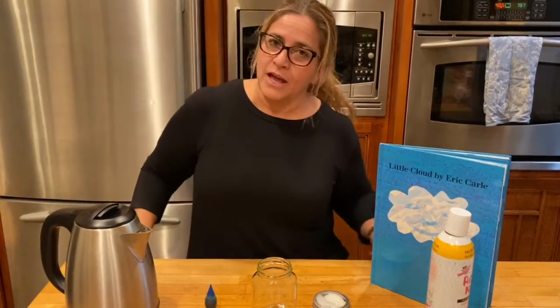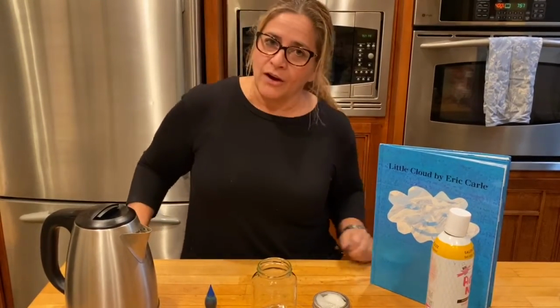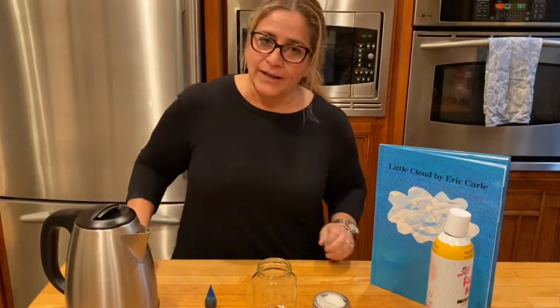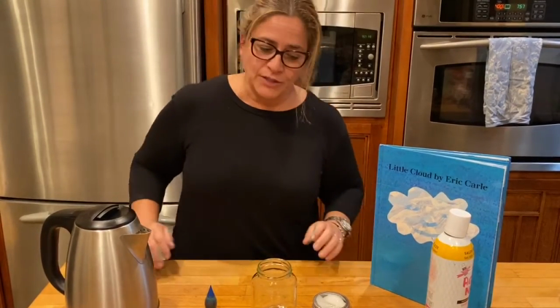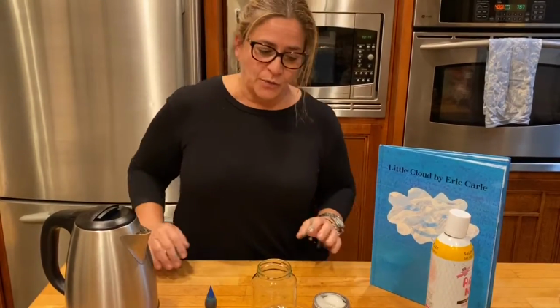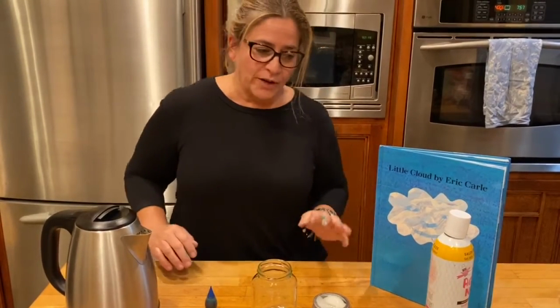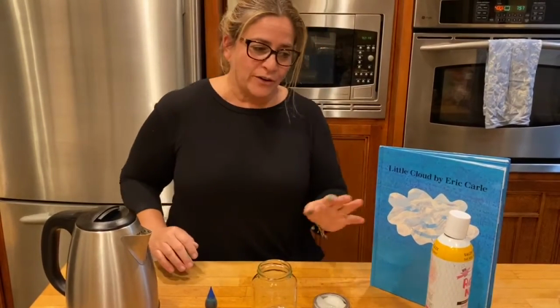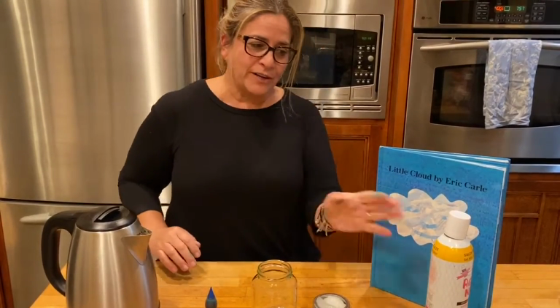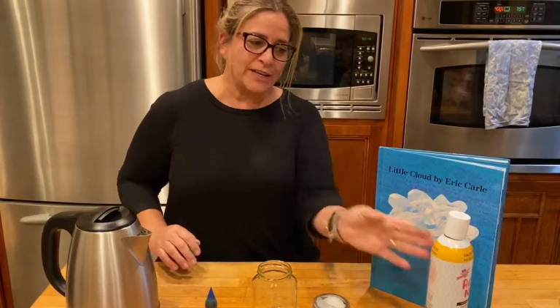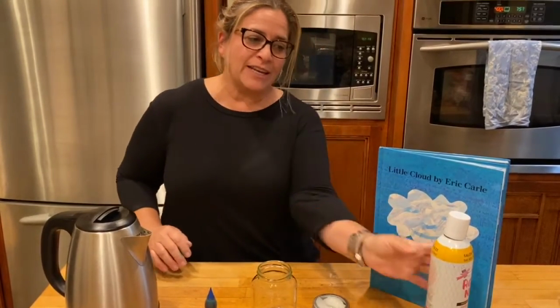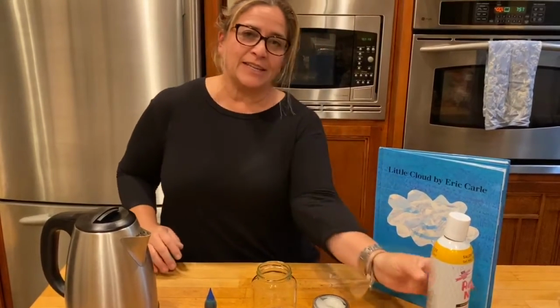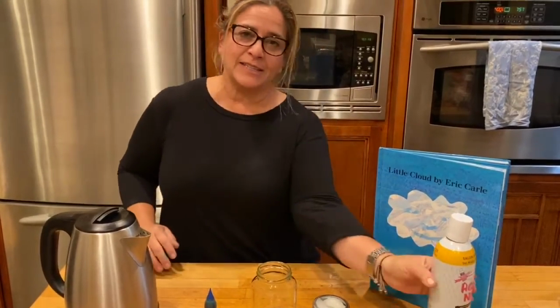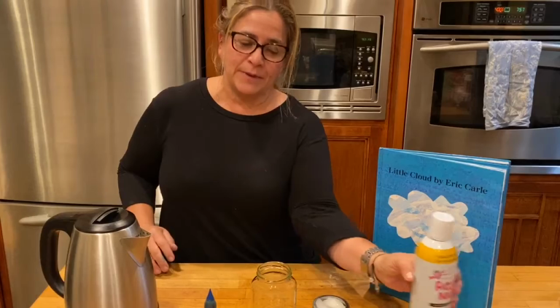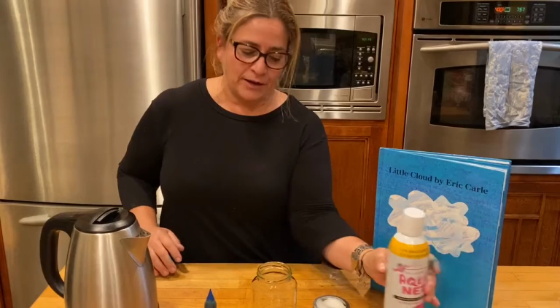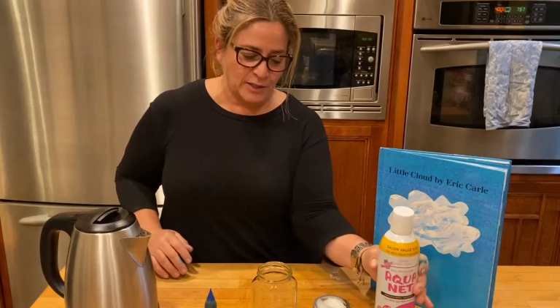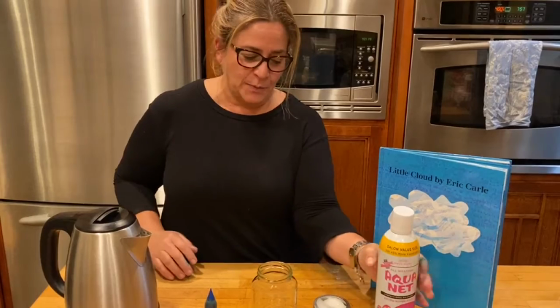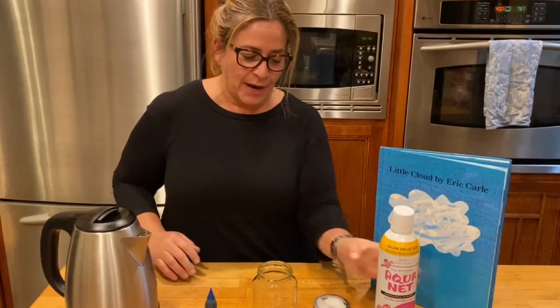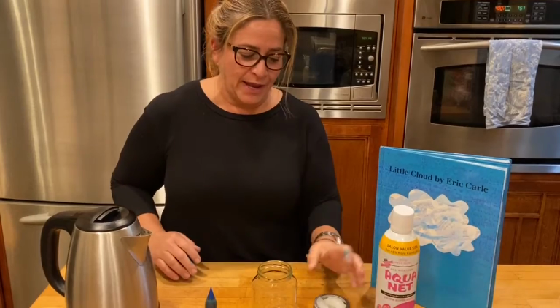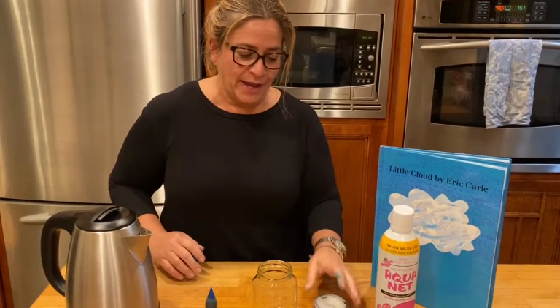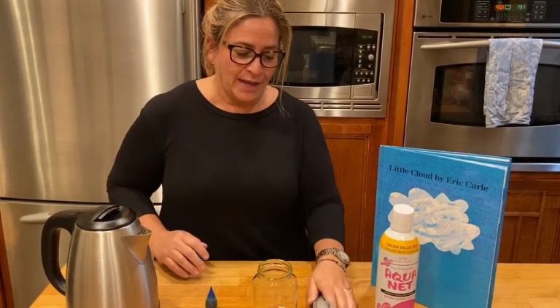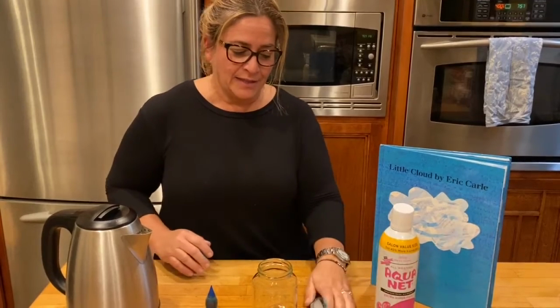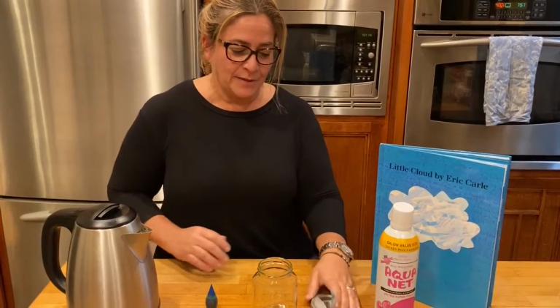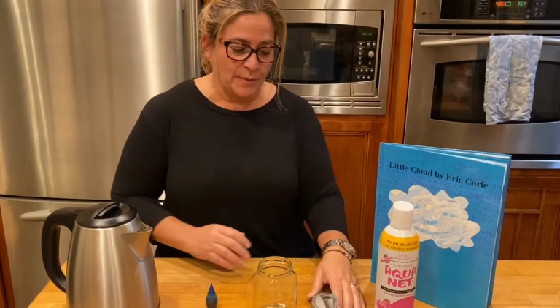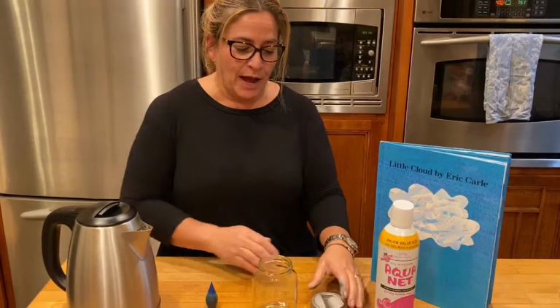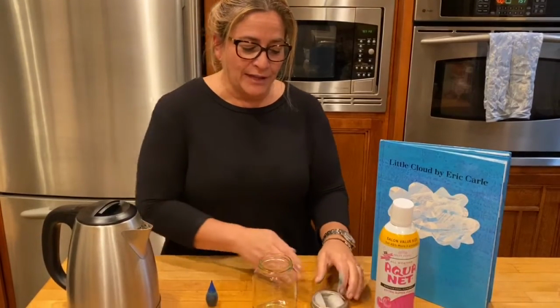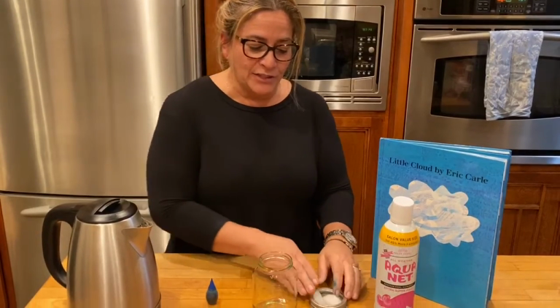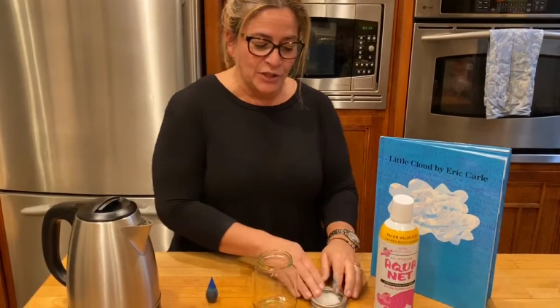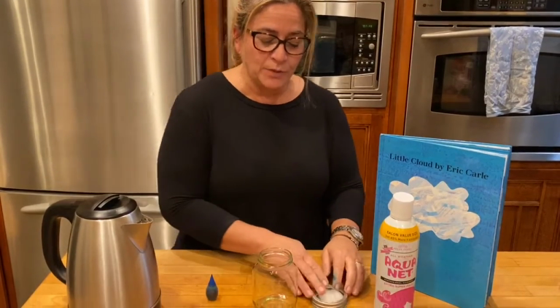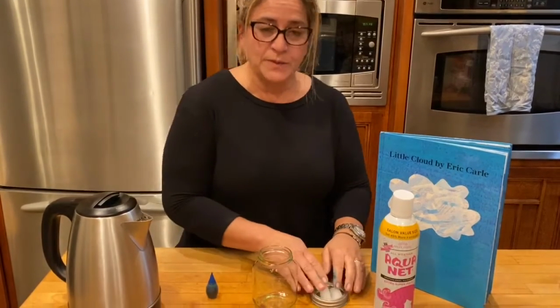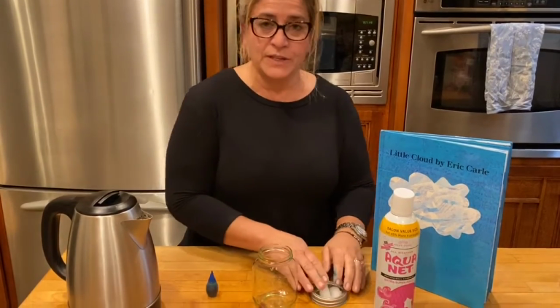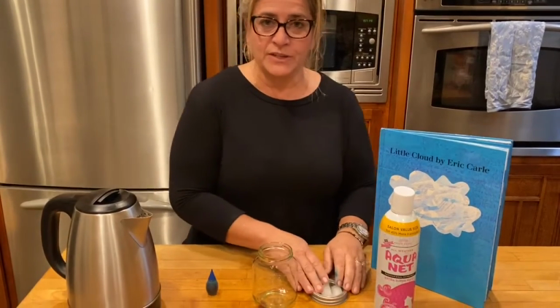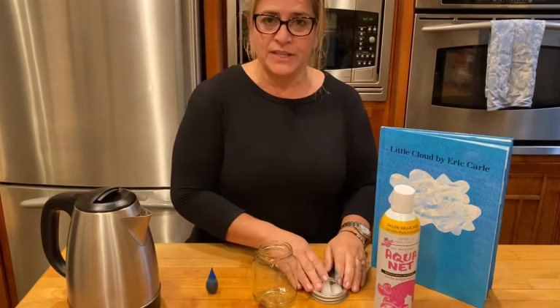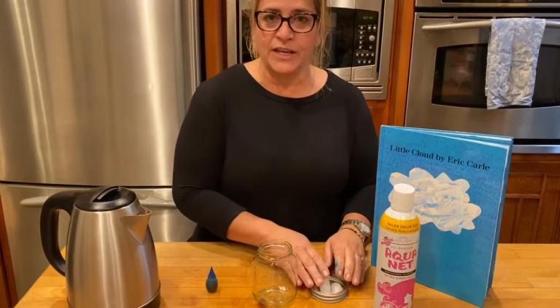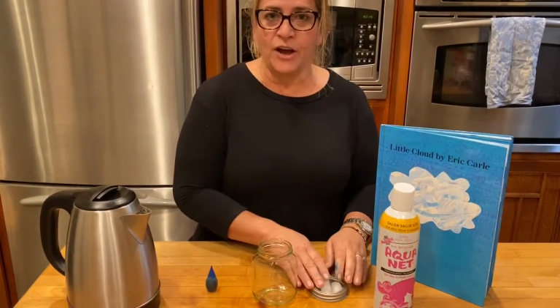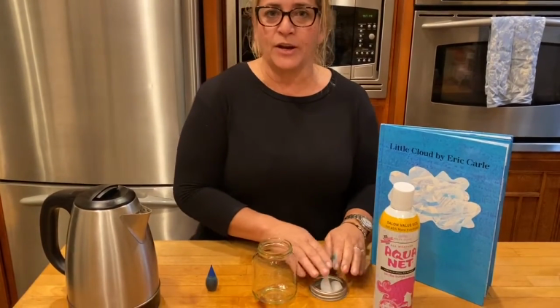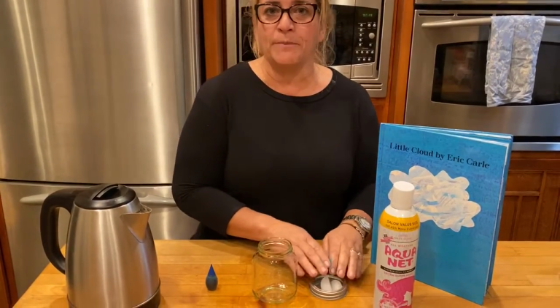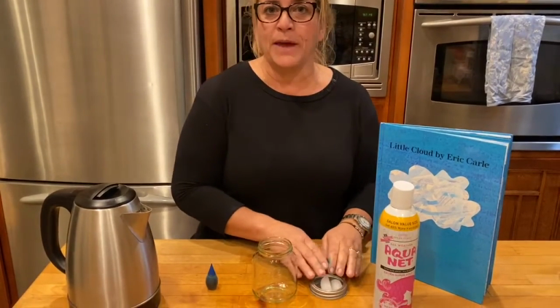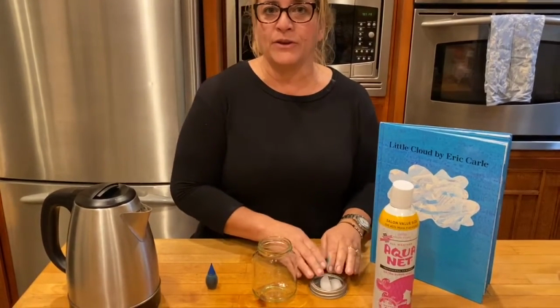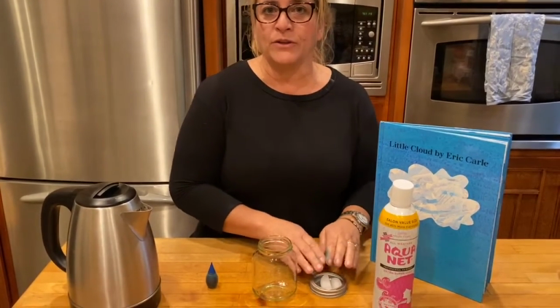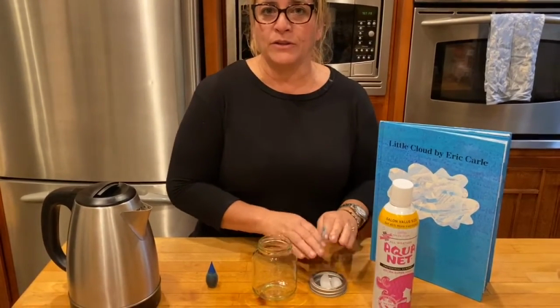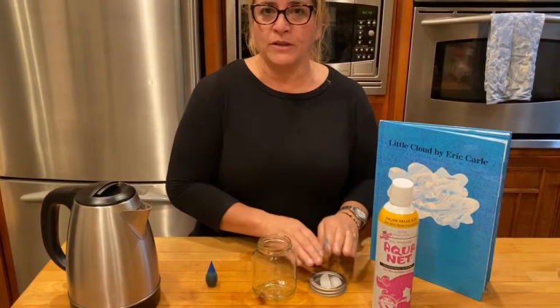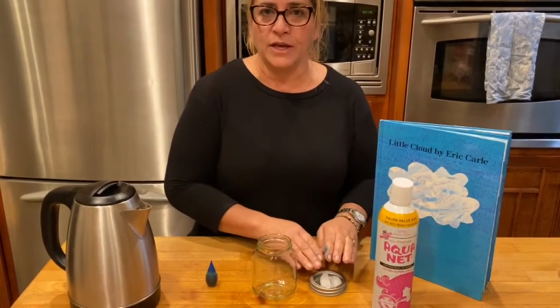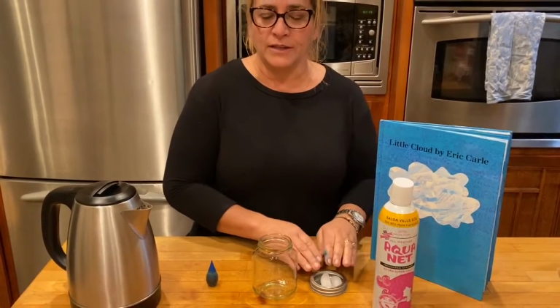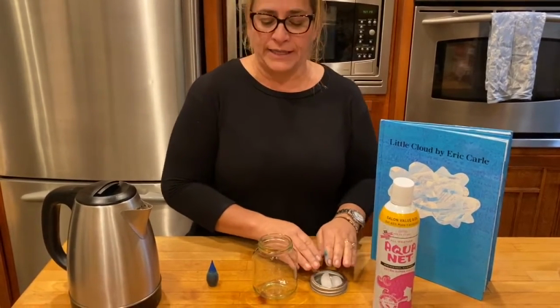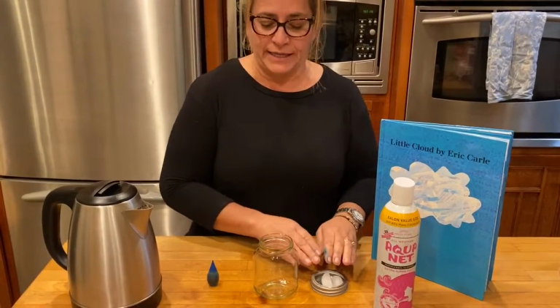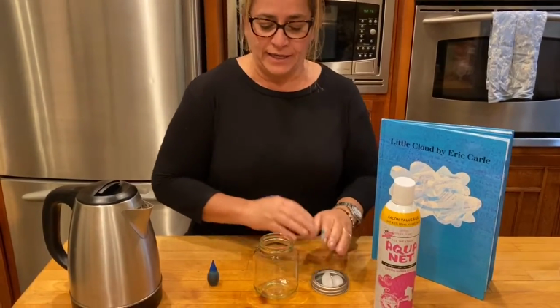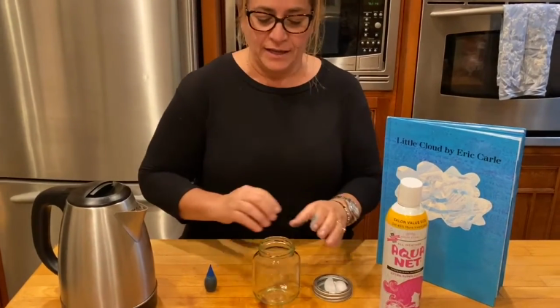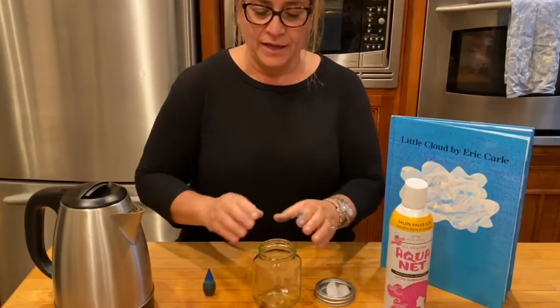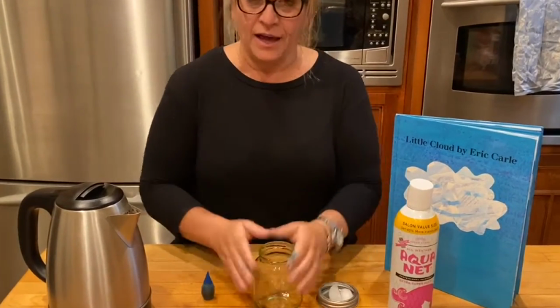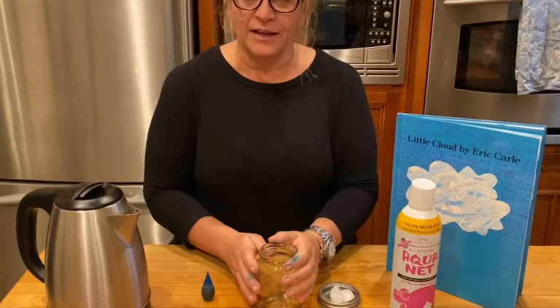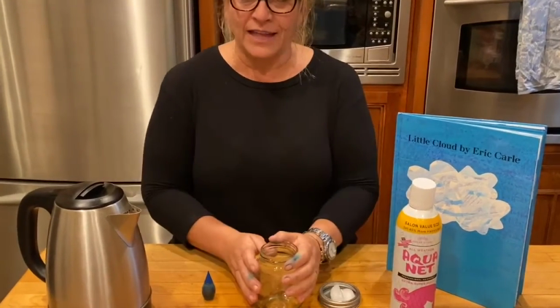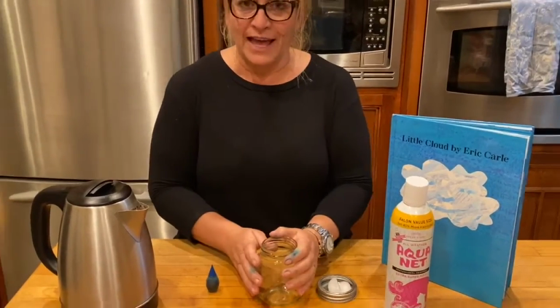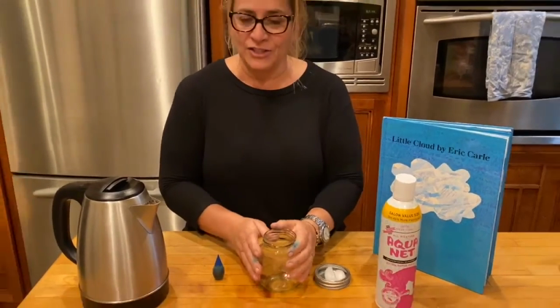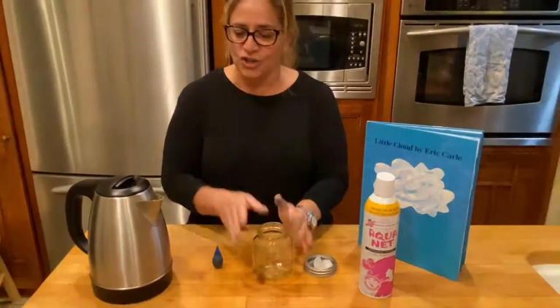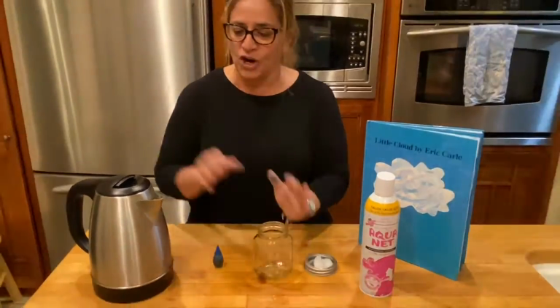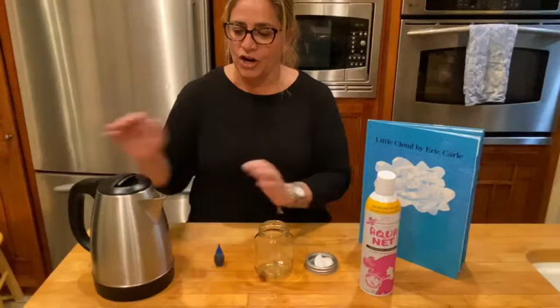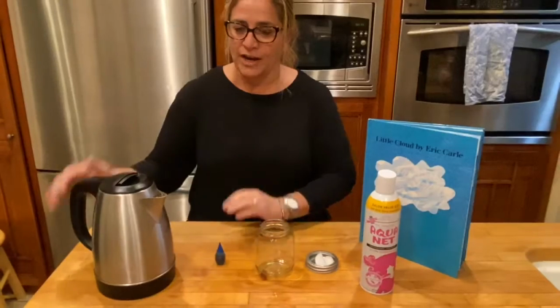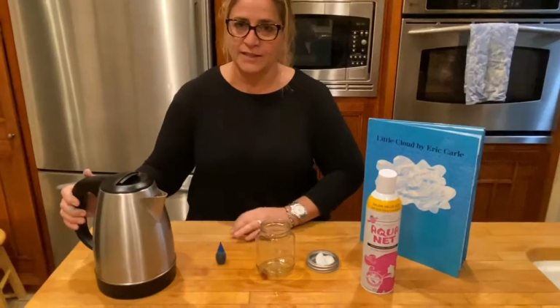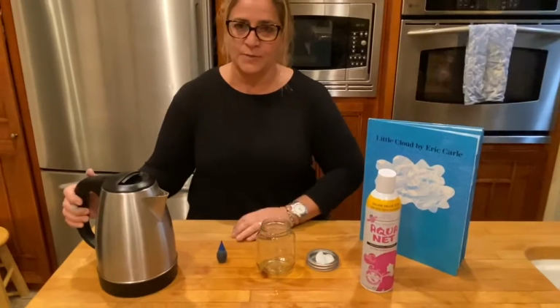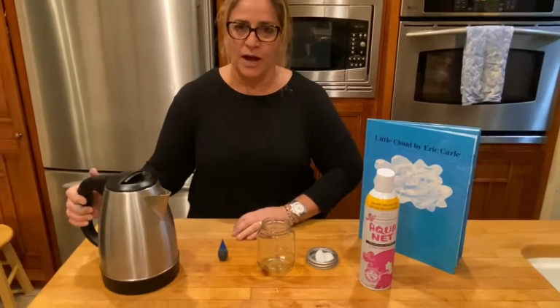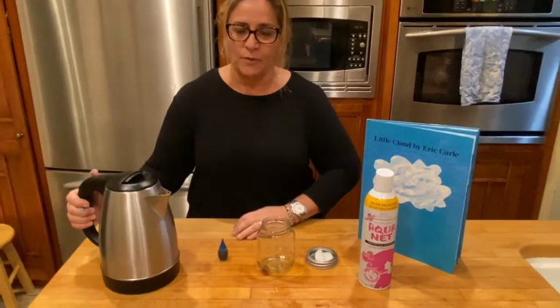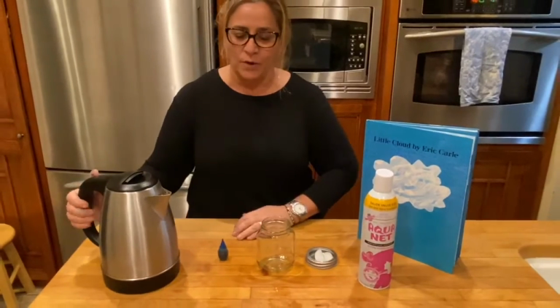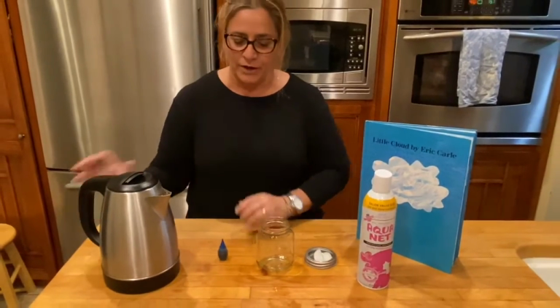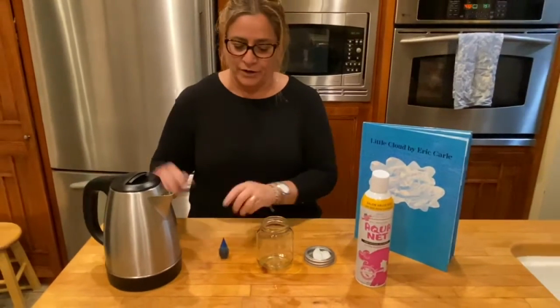Alright, so what you're going to need is some hairspray, some ice cubes that are sitting on a metal lid, a glass jar, and some hot water.